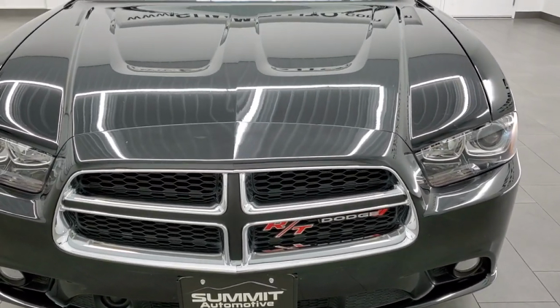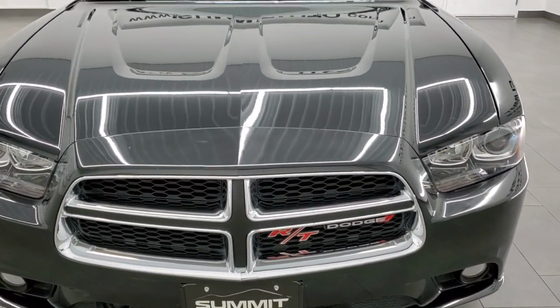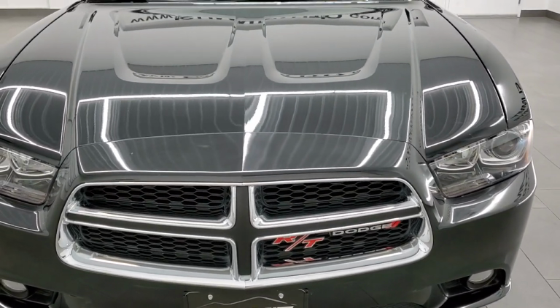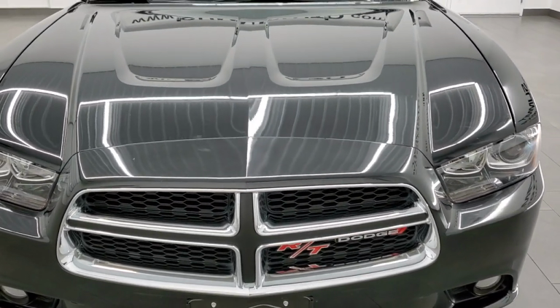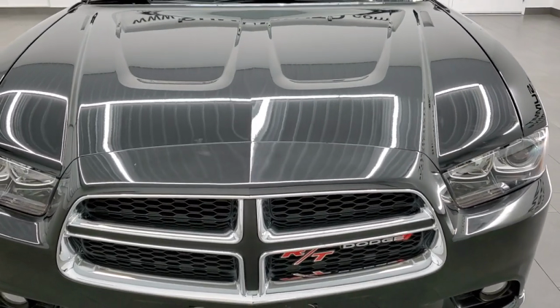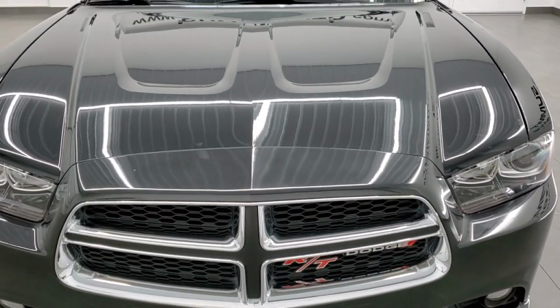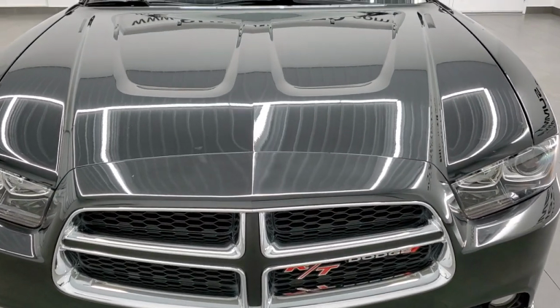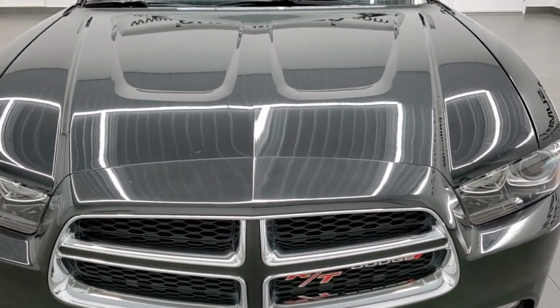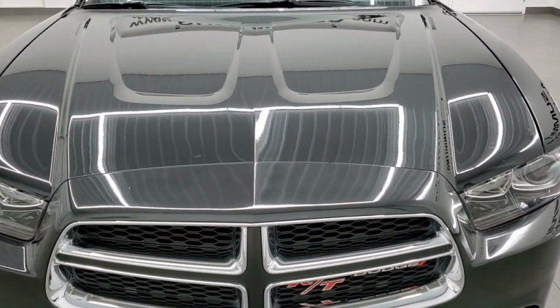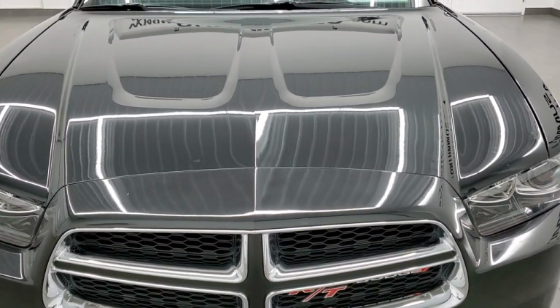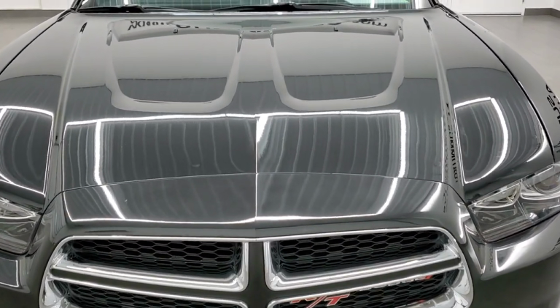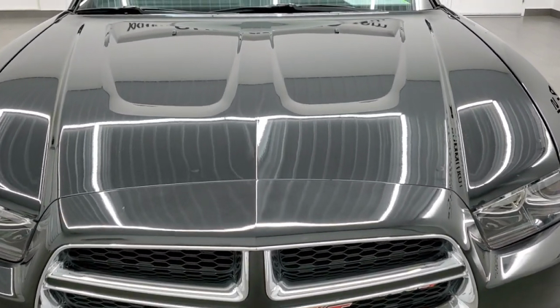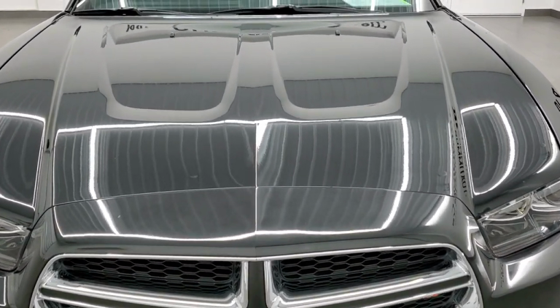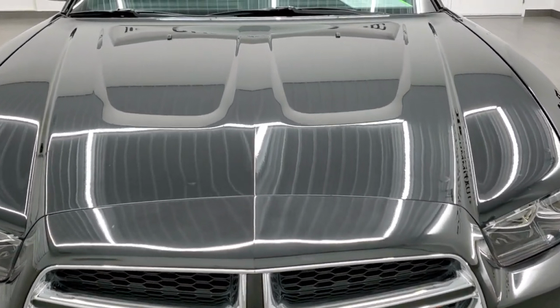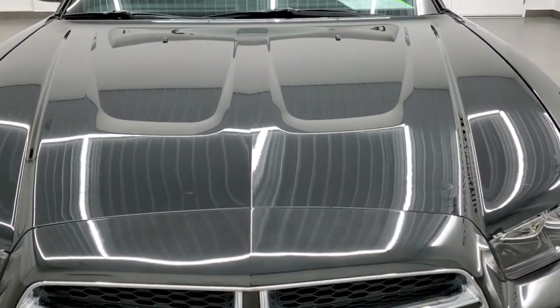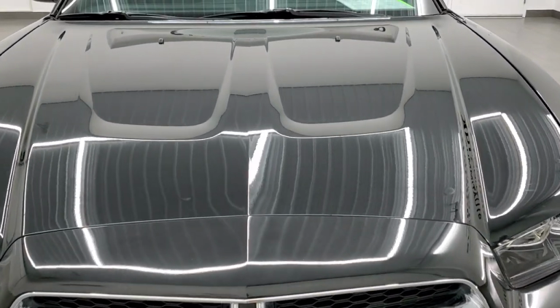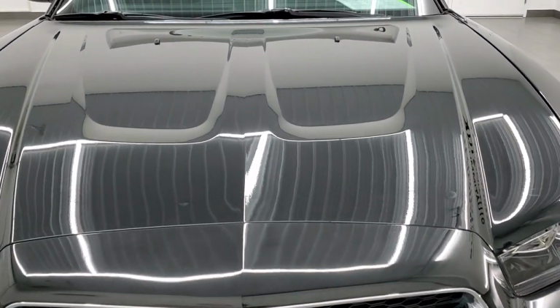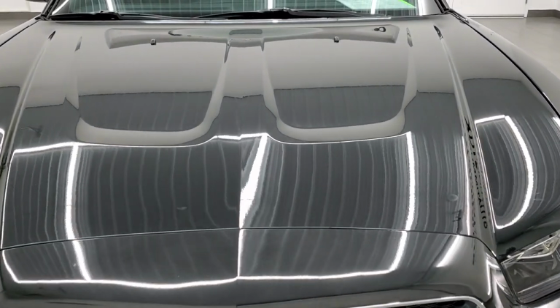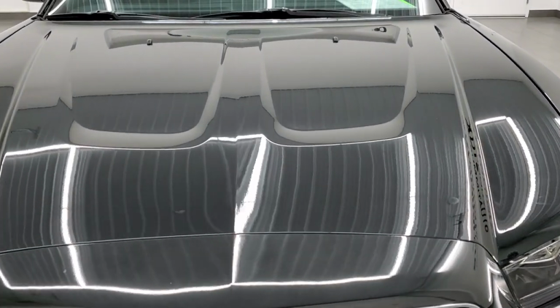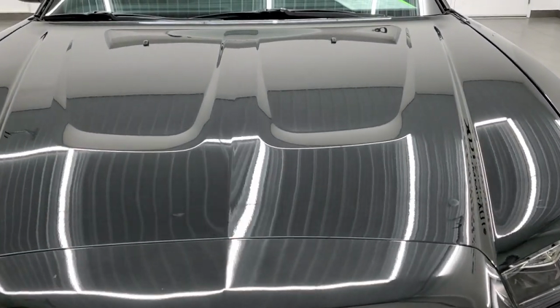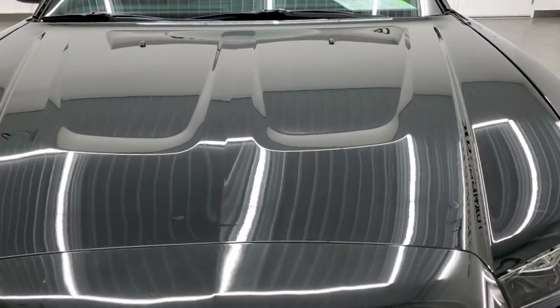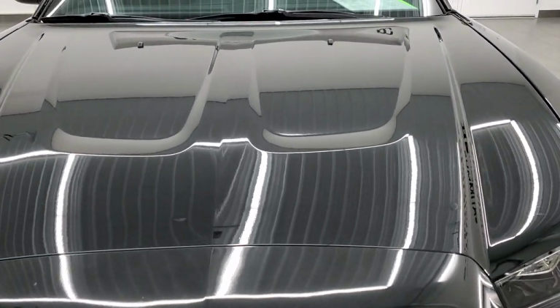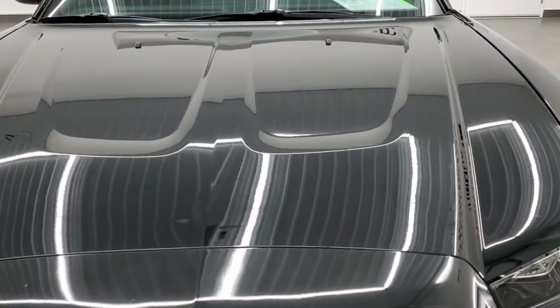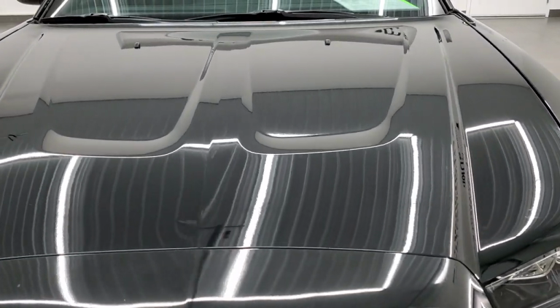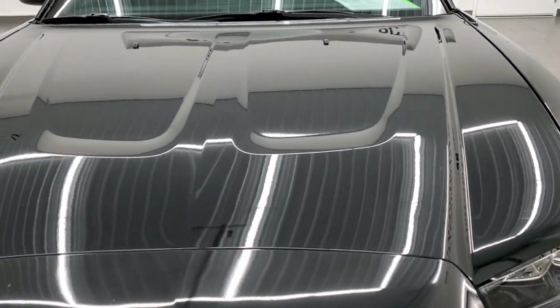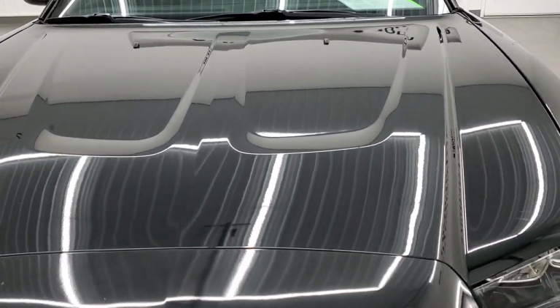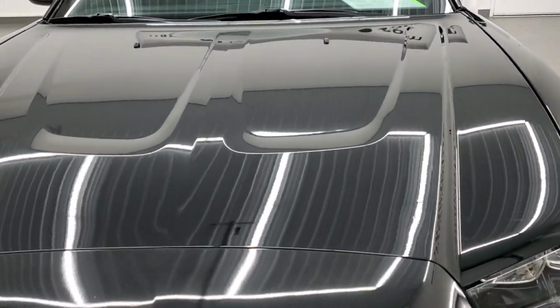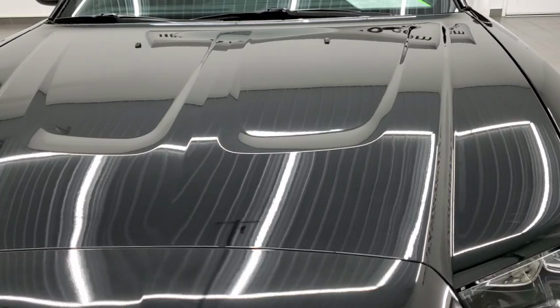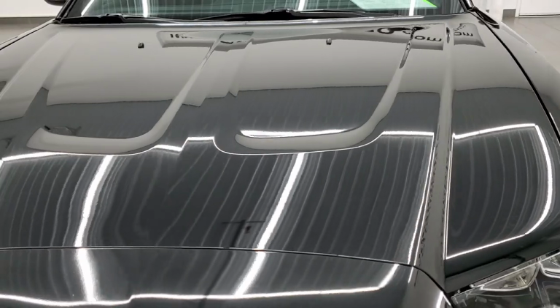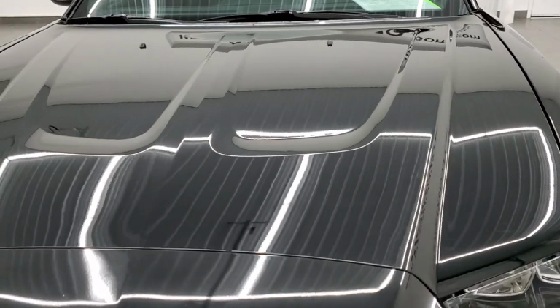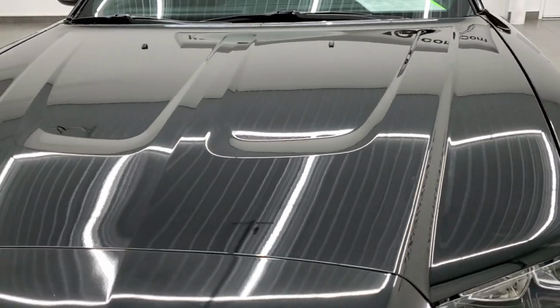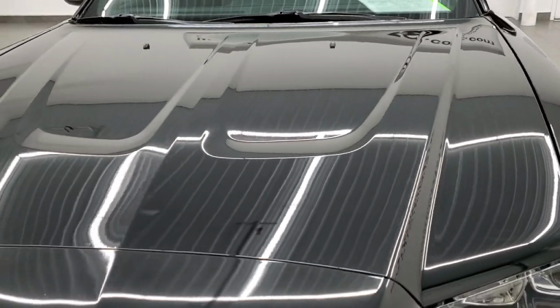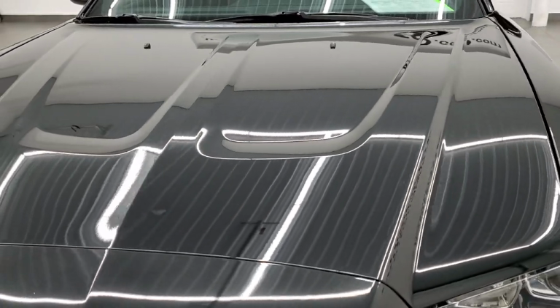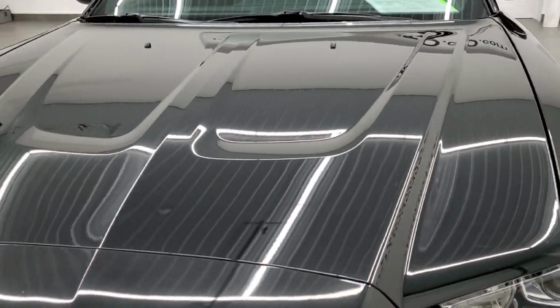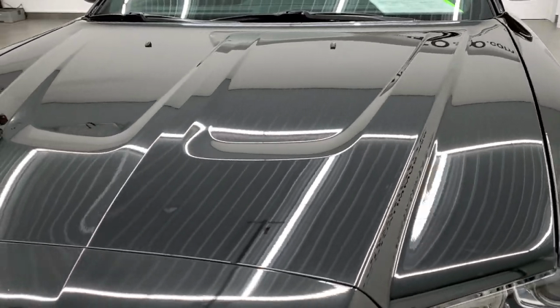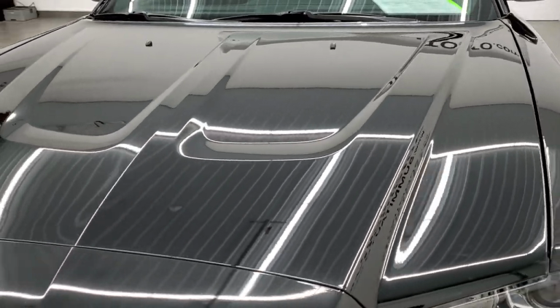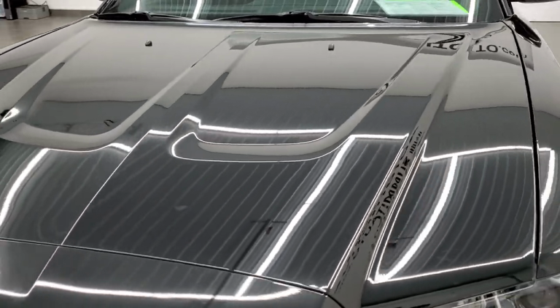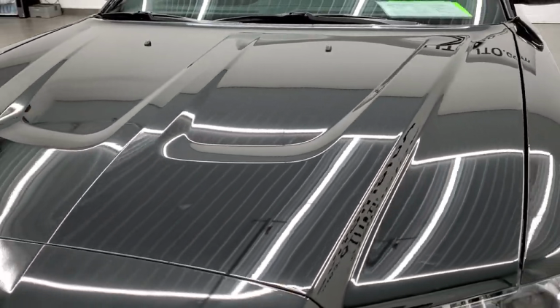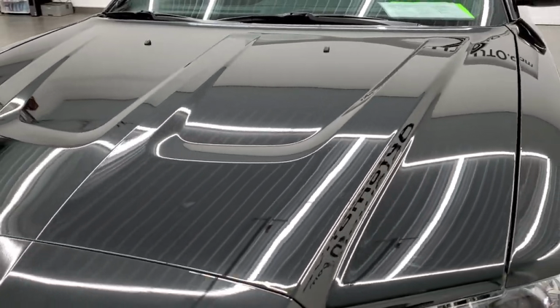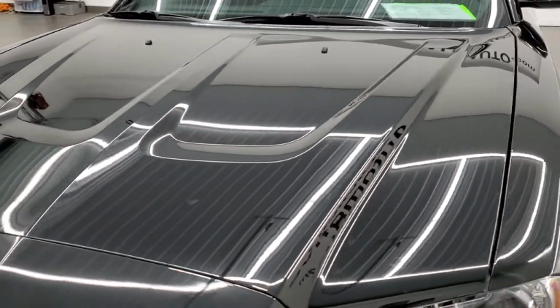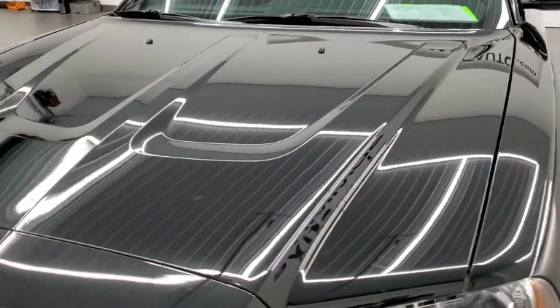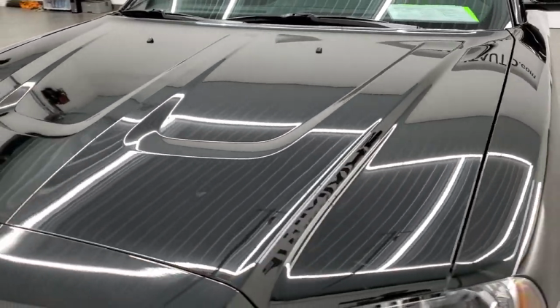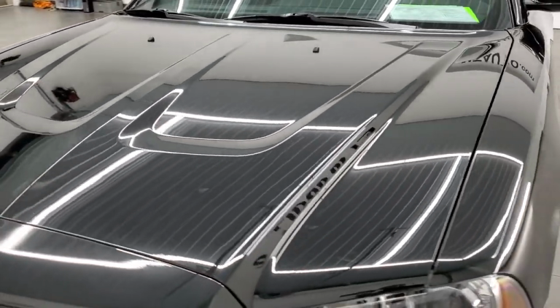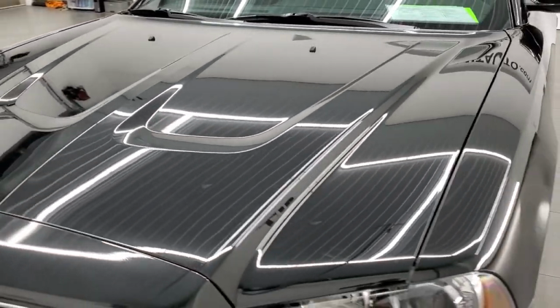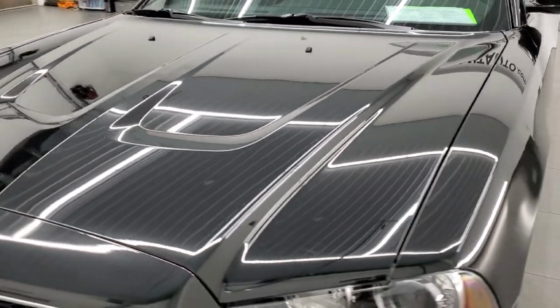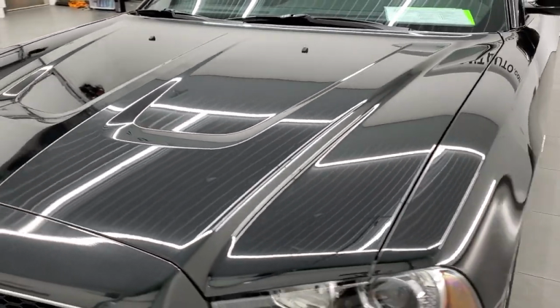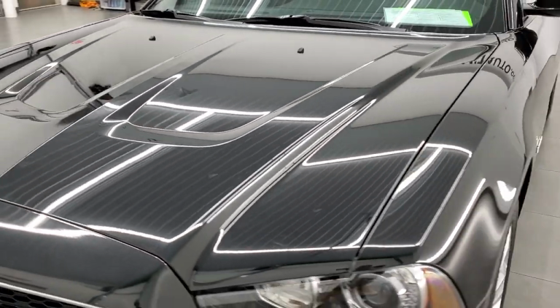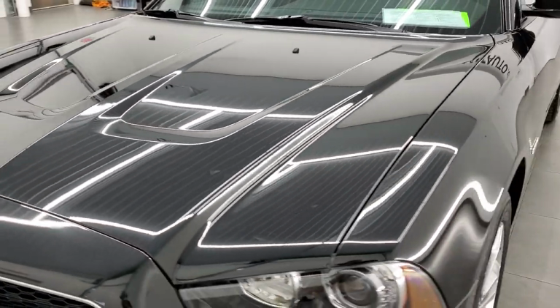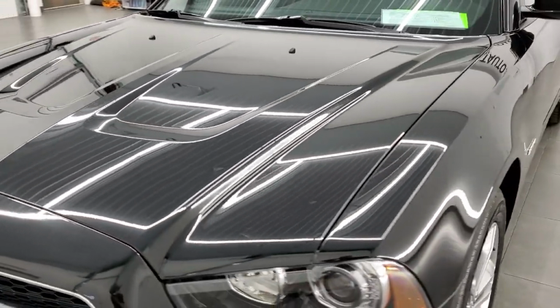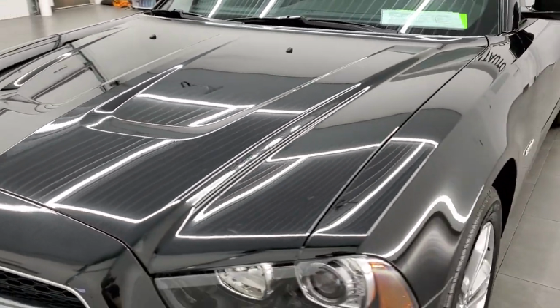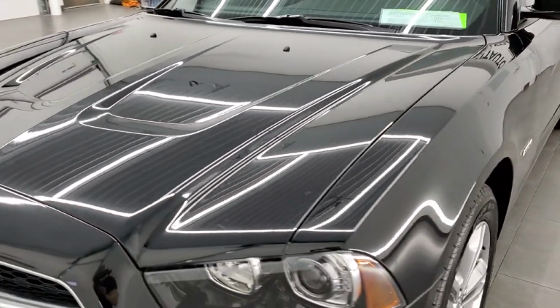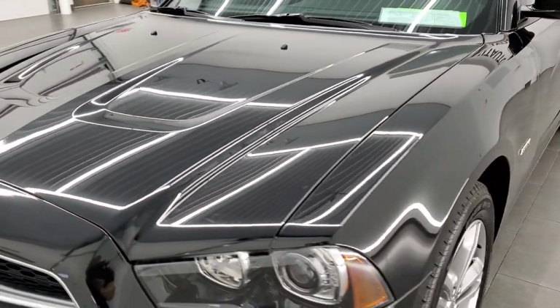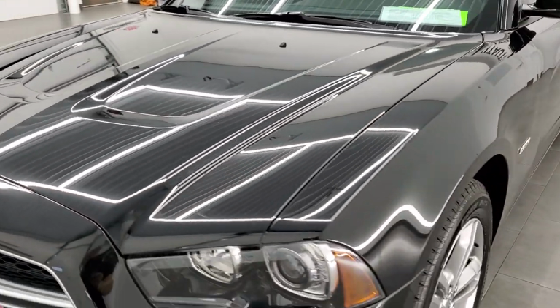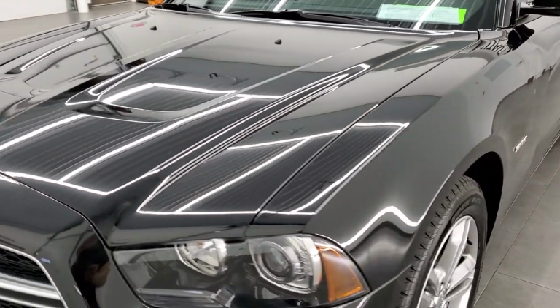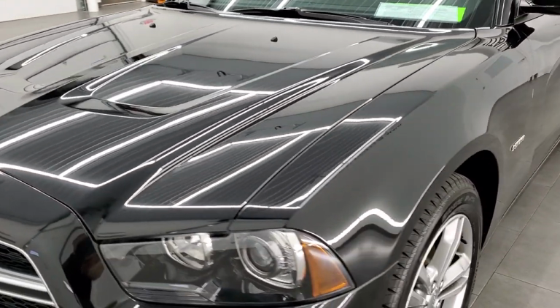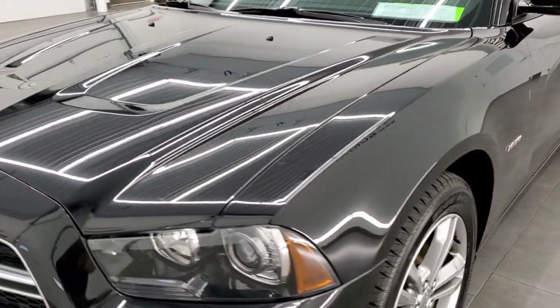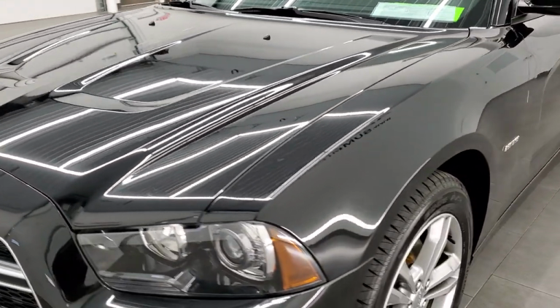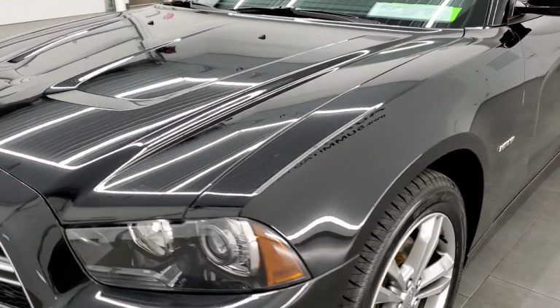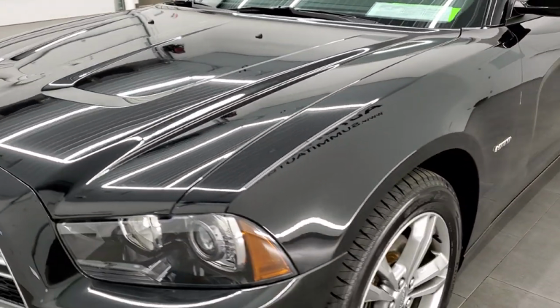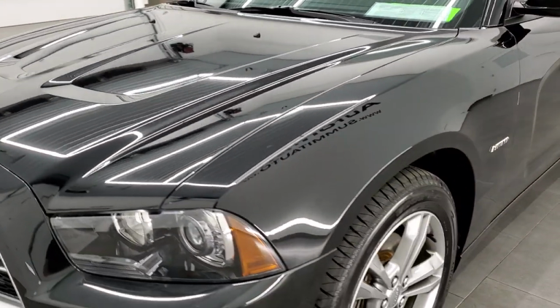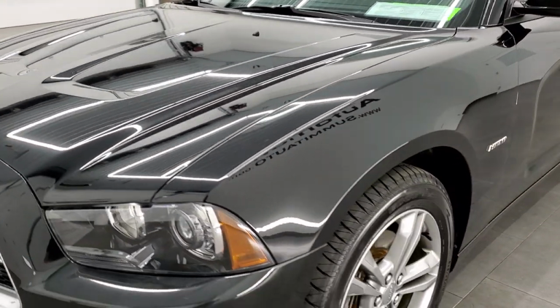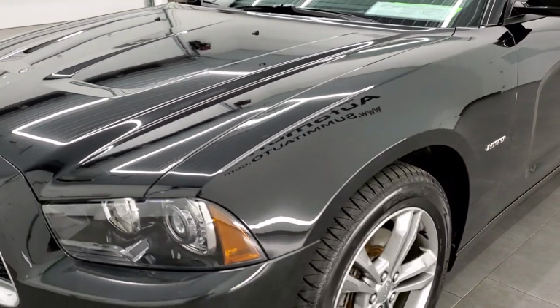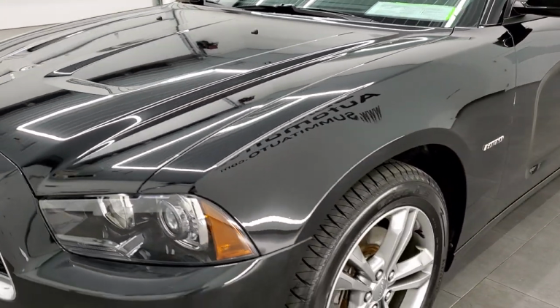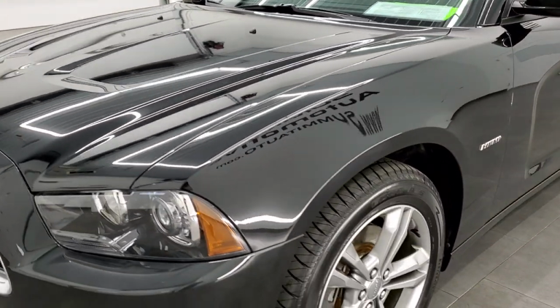Phantom Black Tri-Coat Metallic is the color. We shoot all of our videos in 1080p, 60 frames per second.